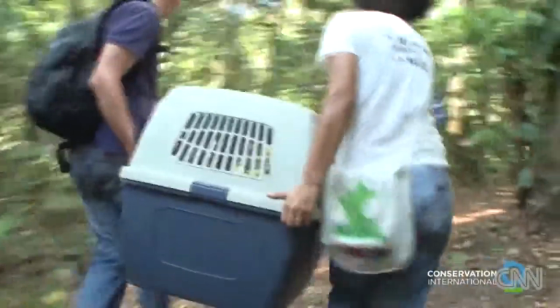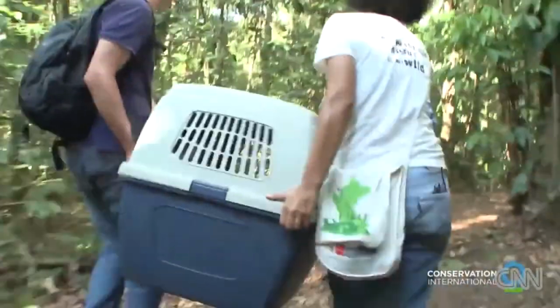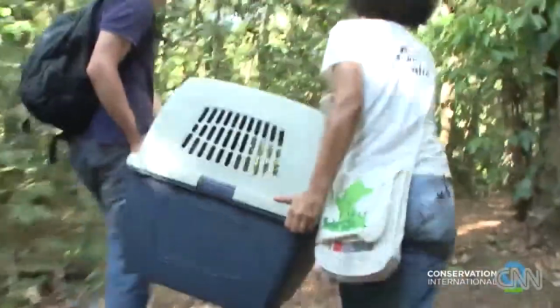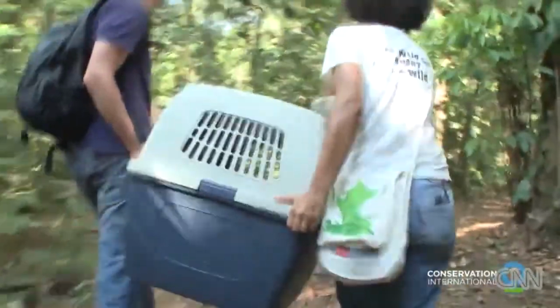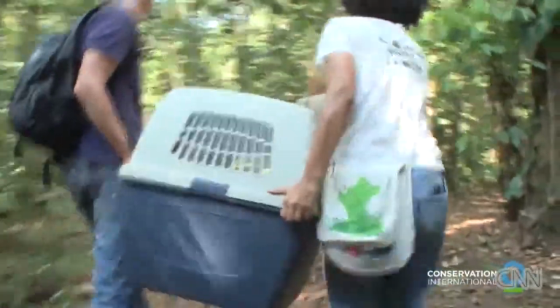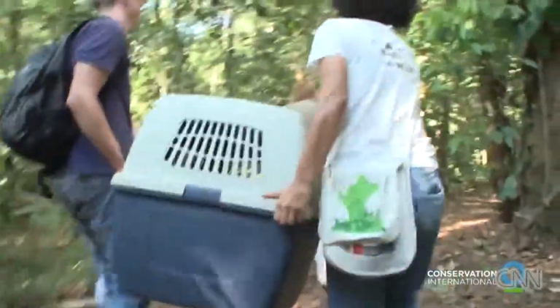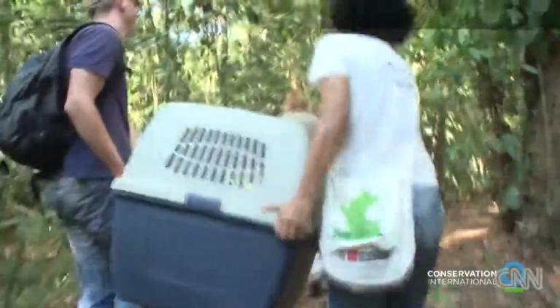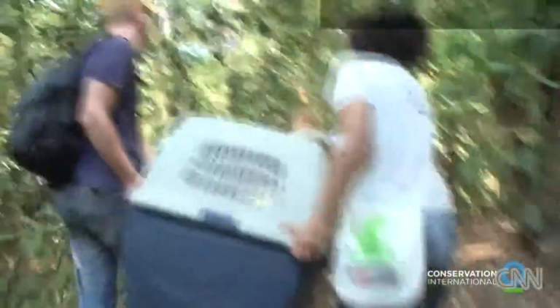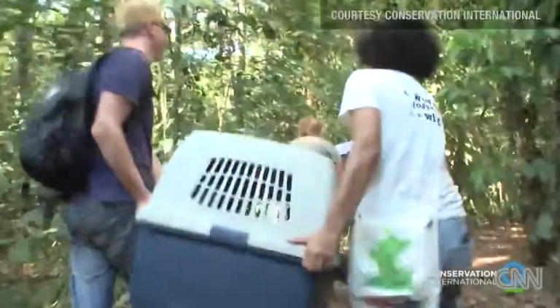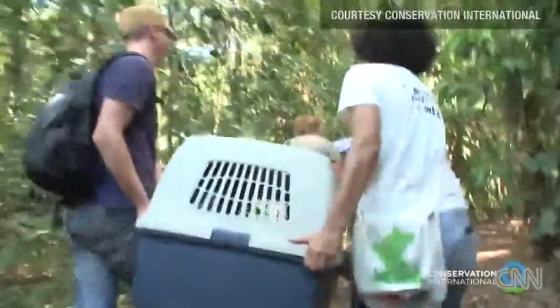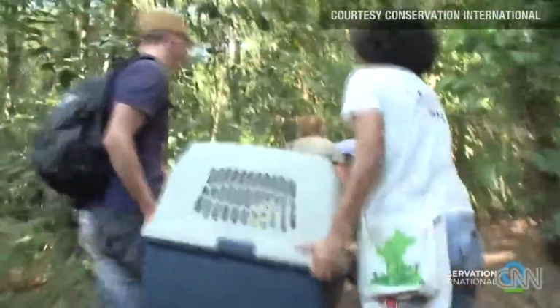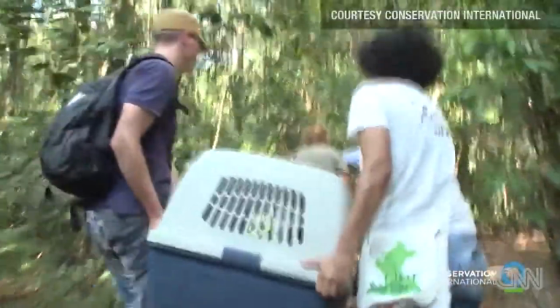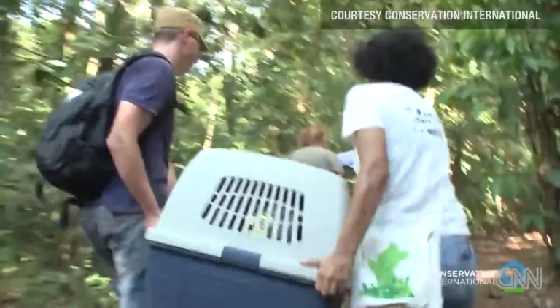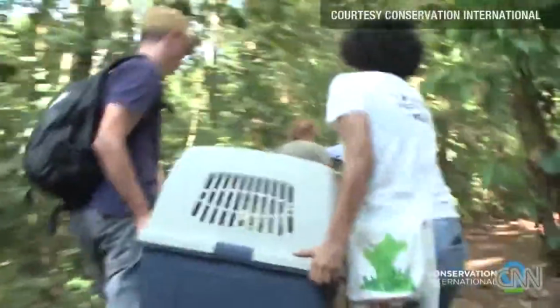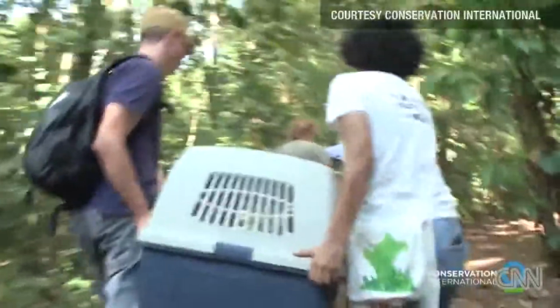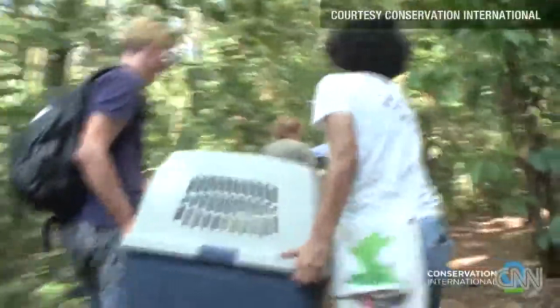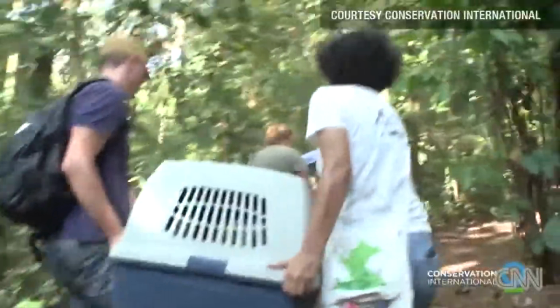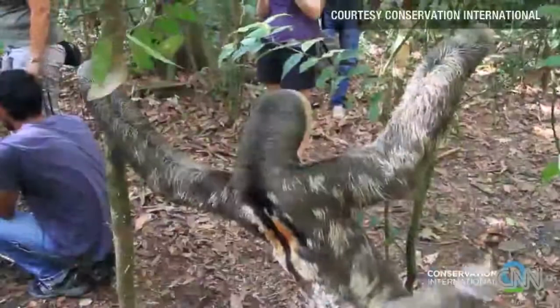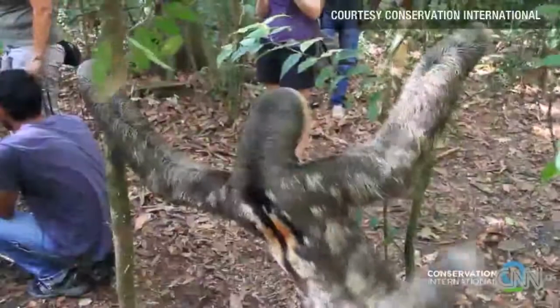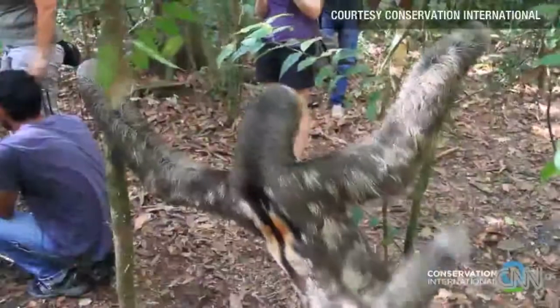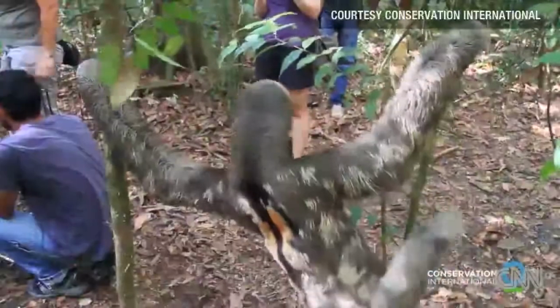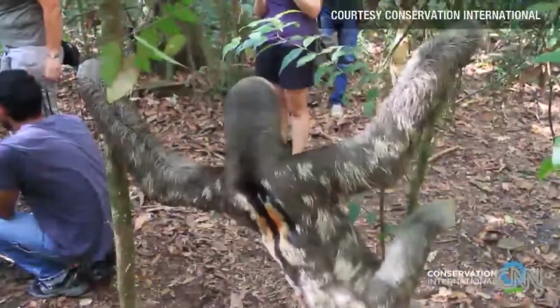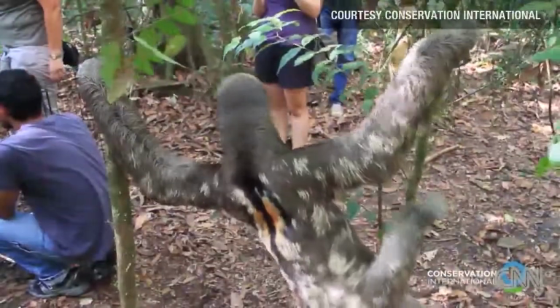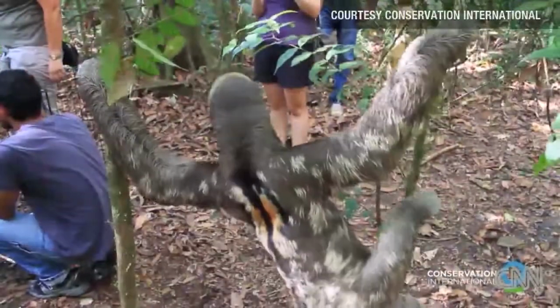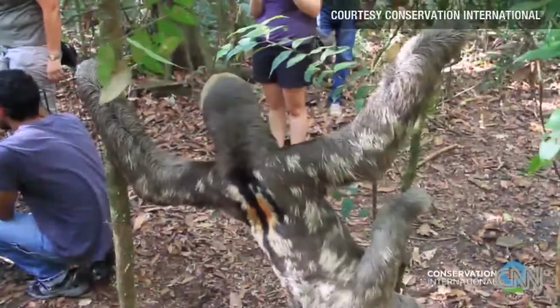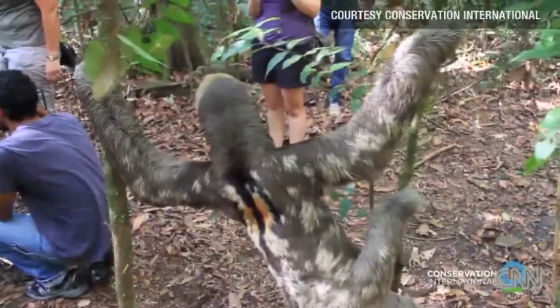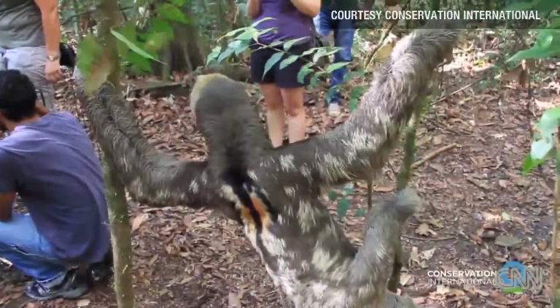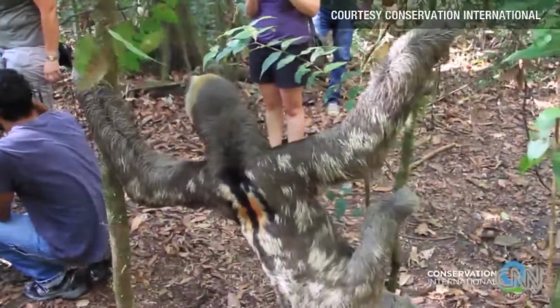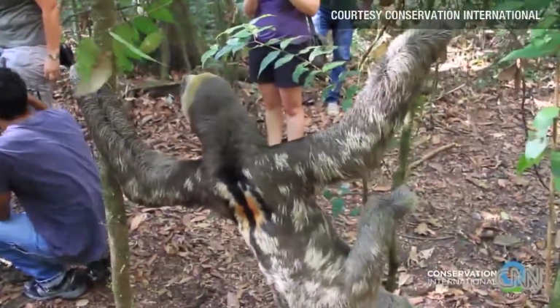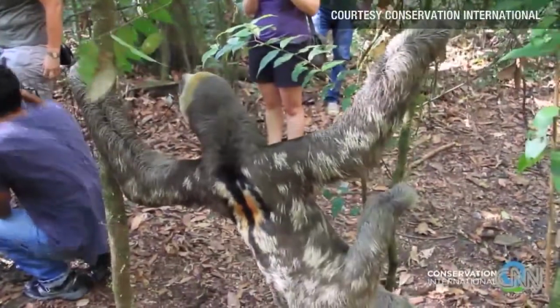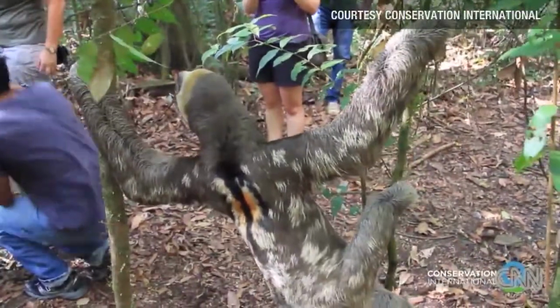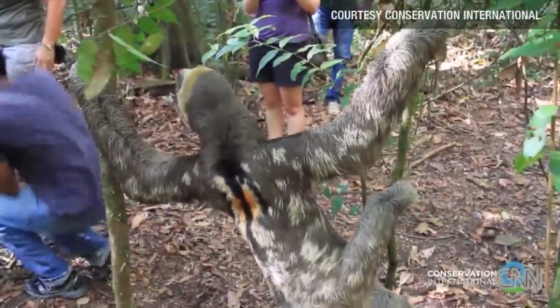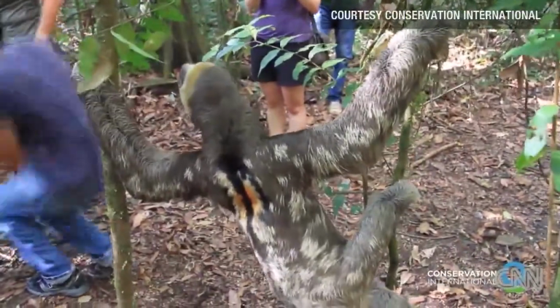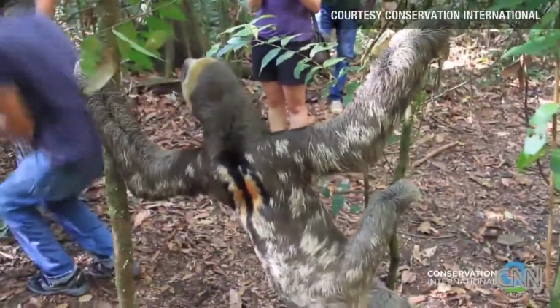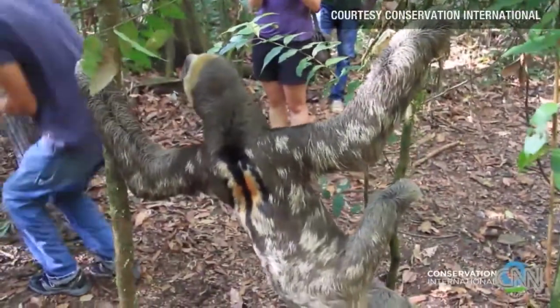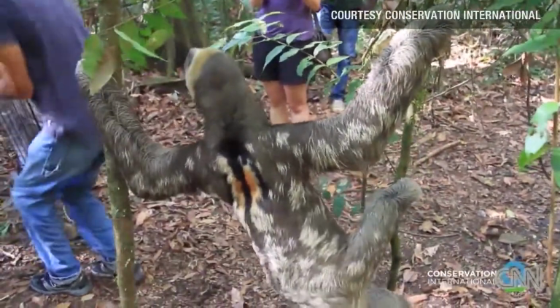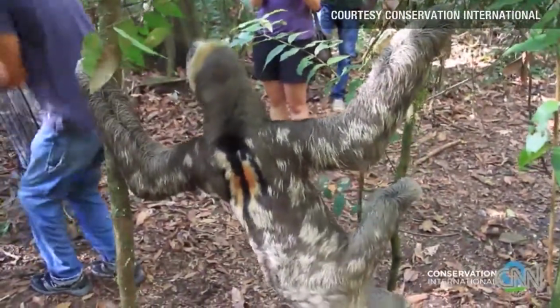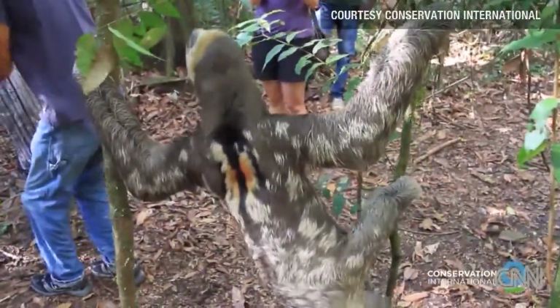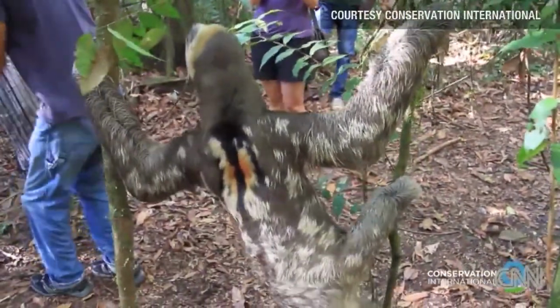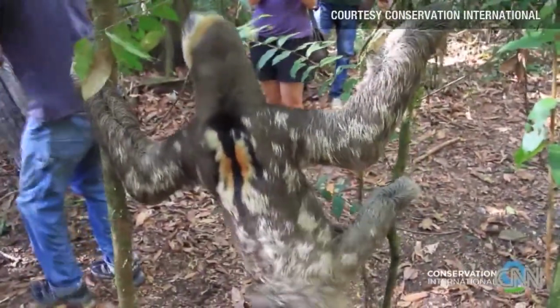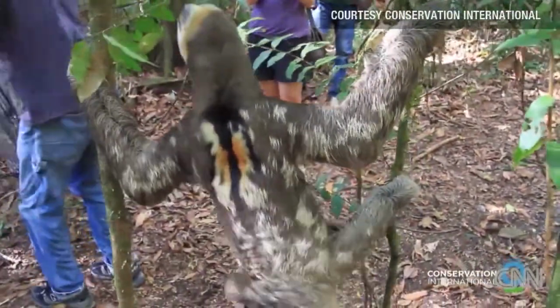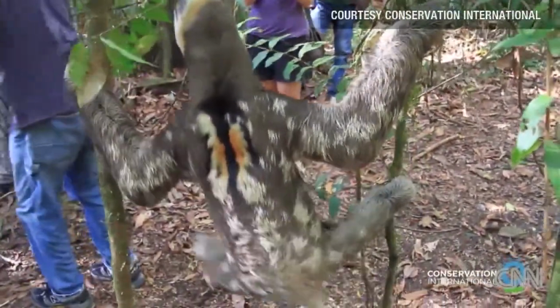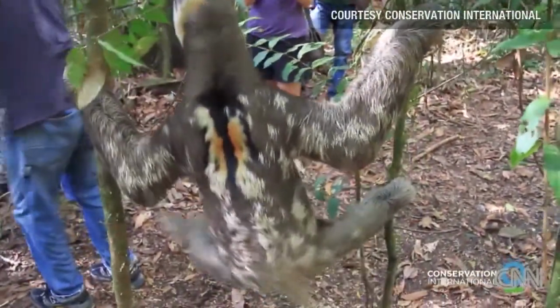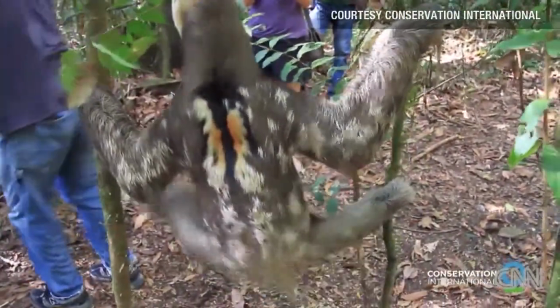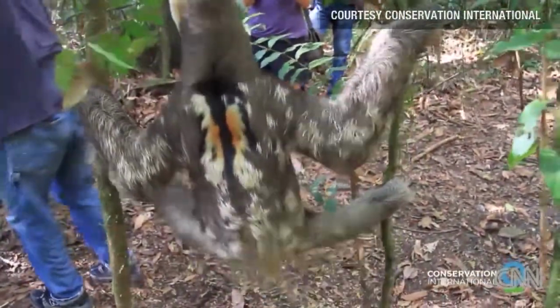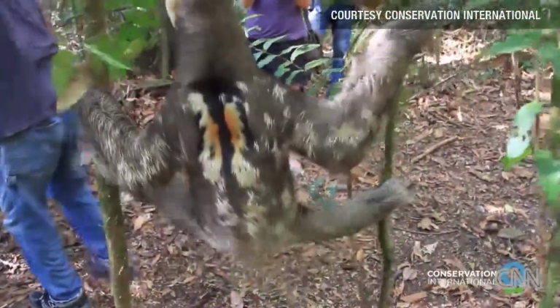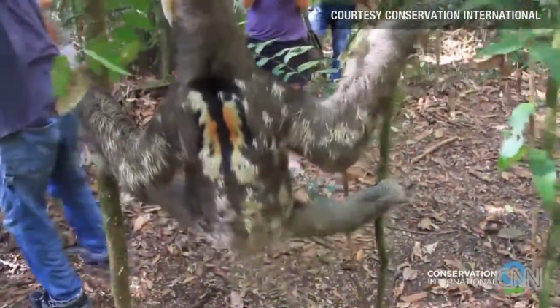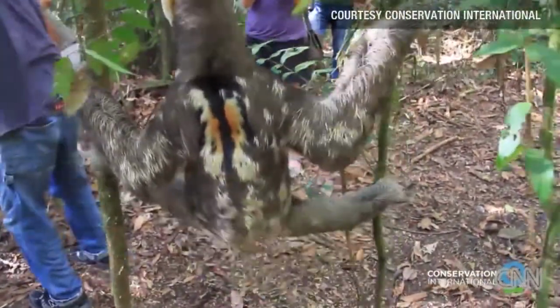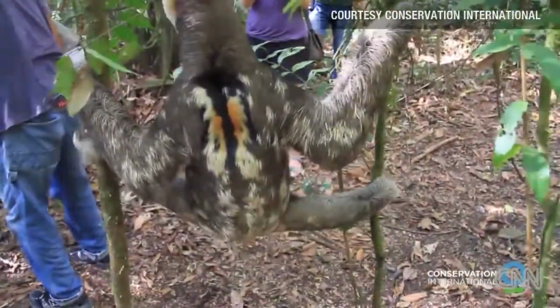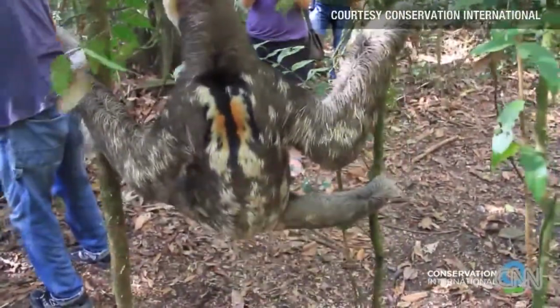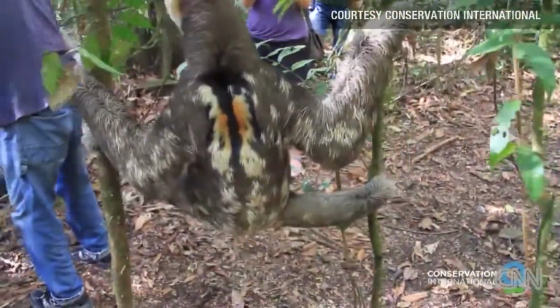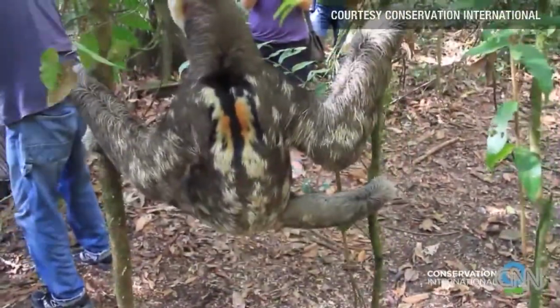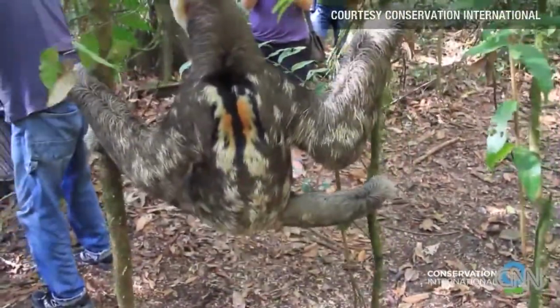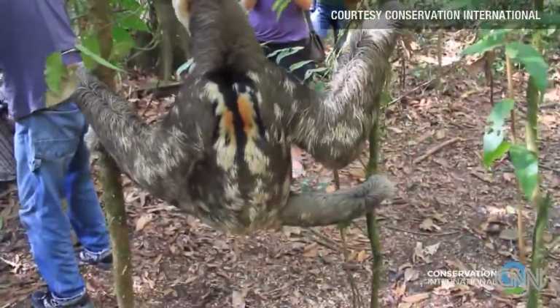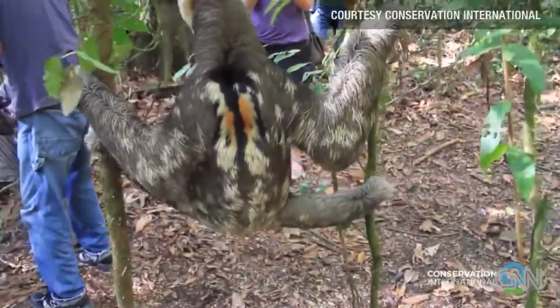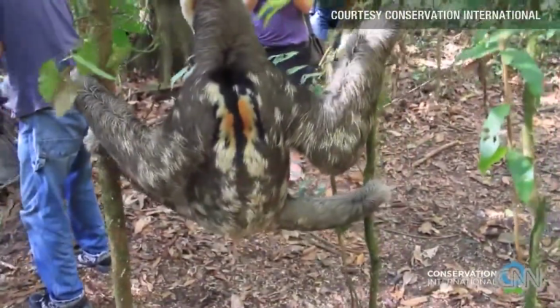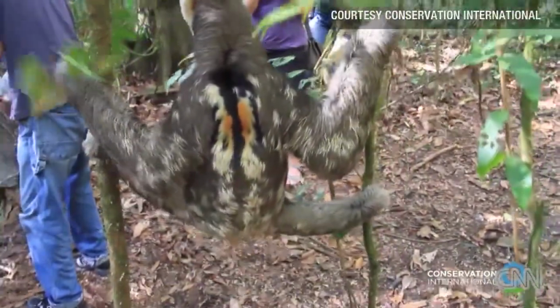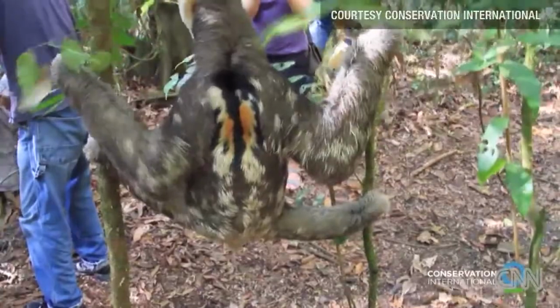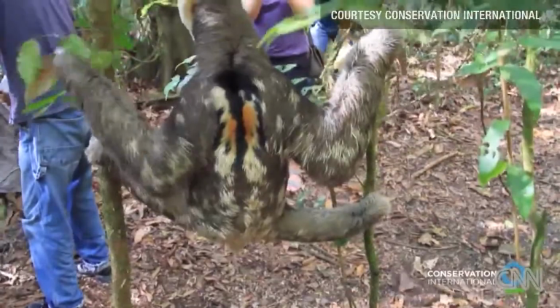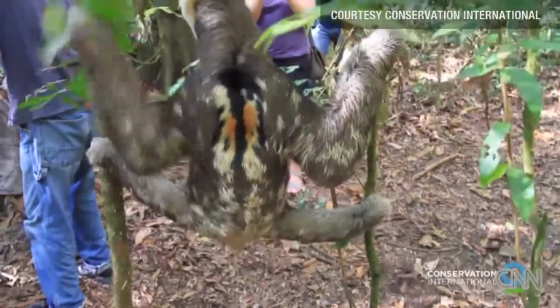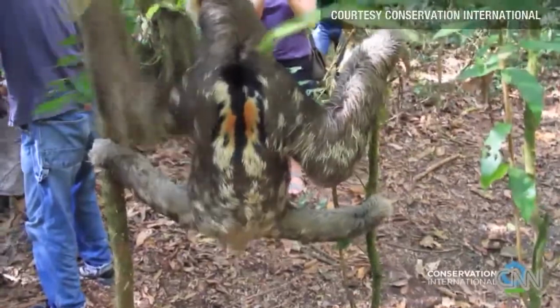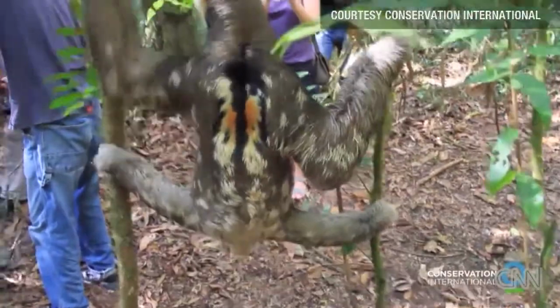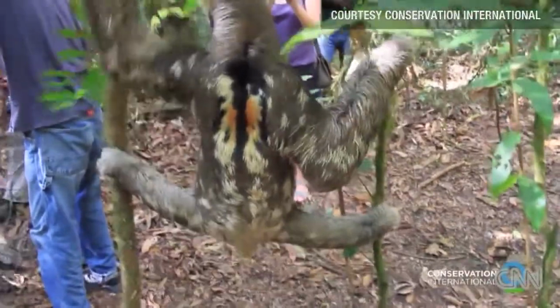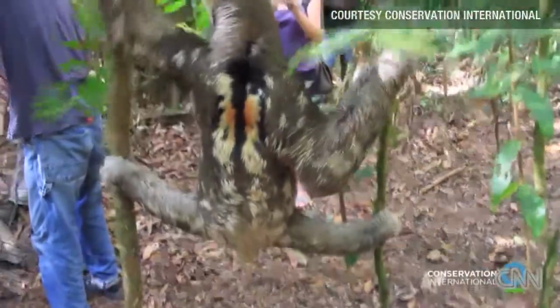The new habitat where they're going is protected and supervised, so they will be safe.